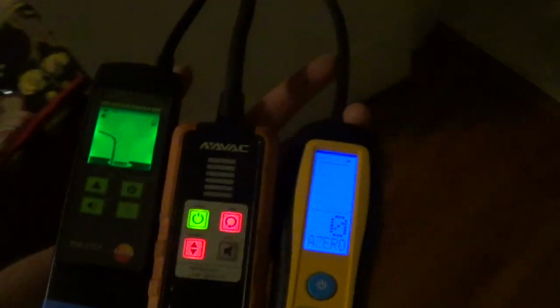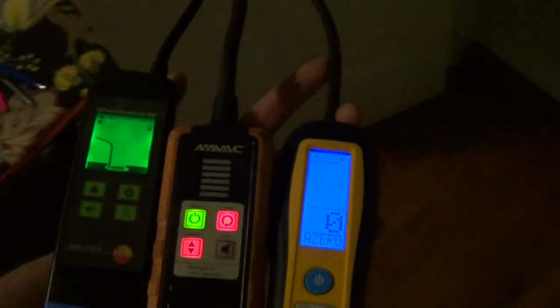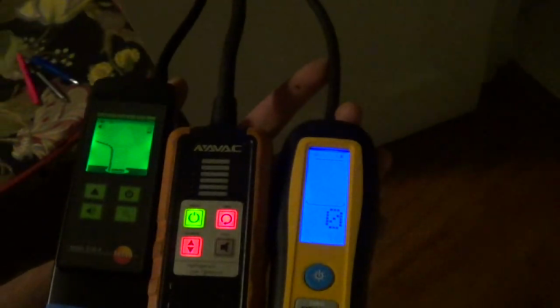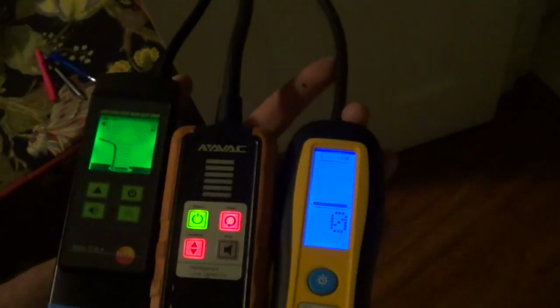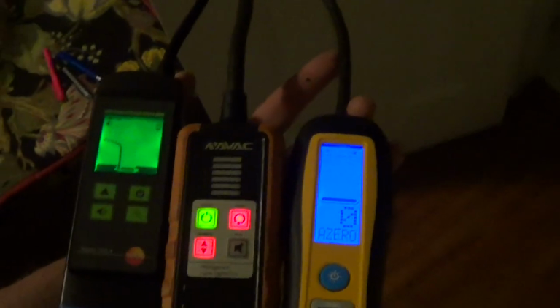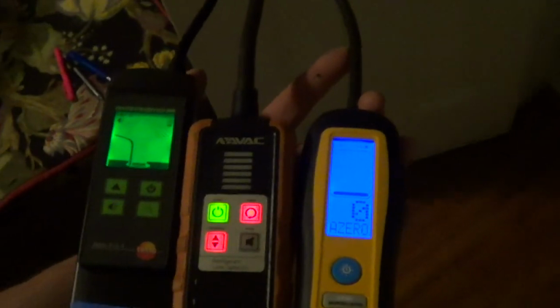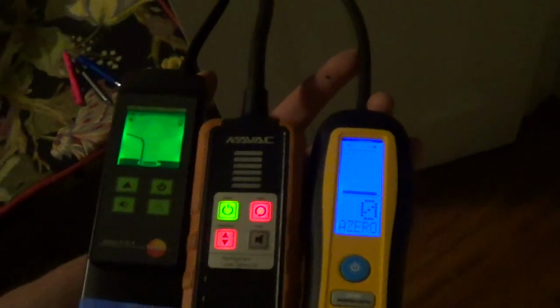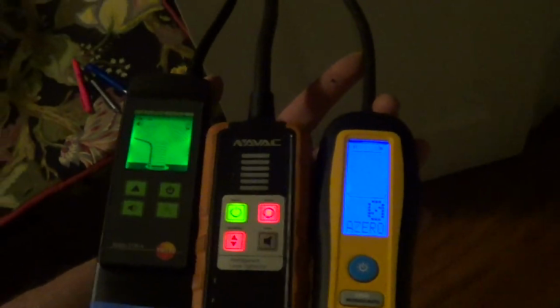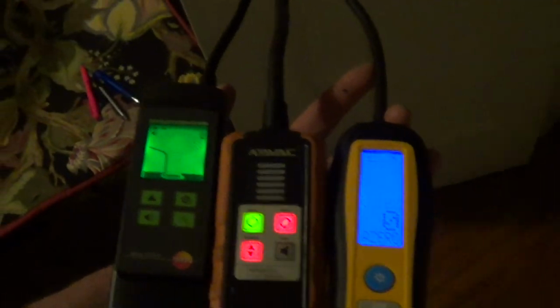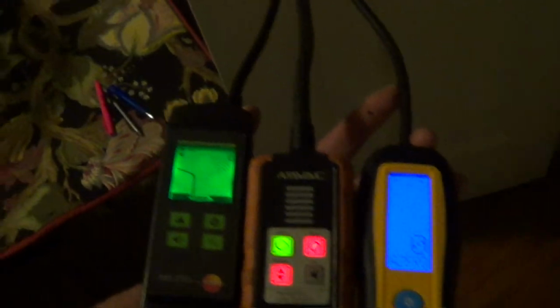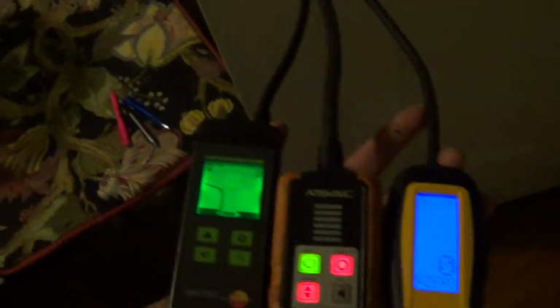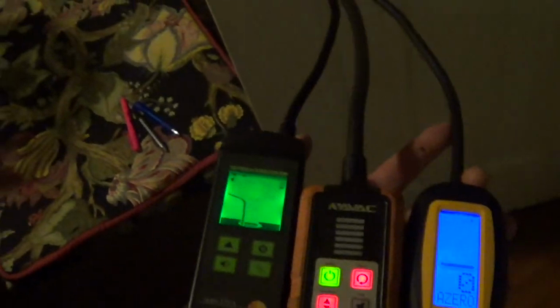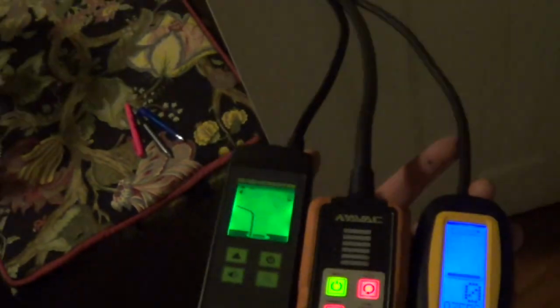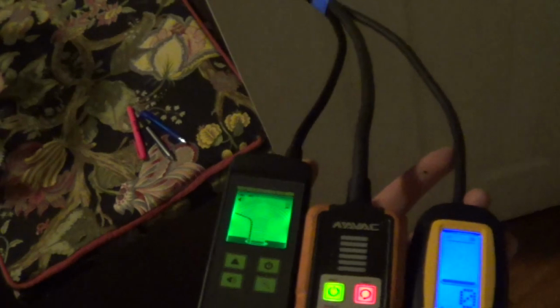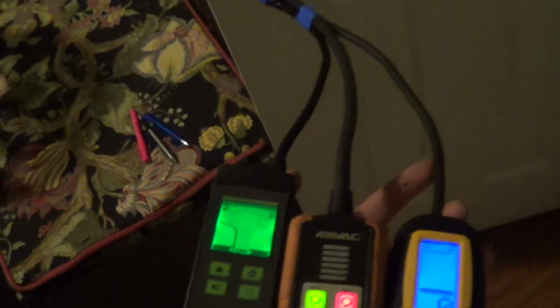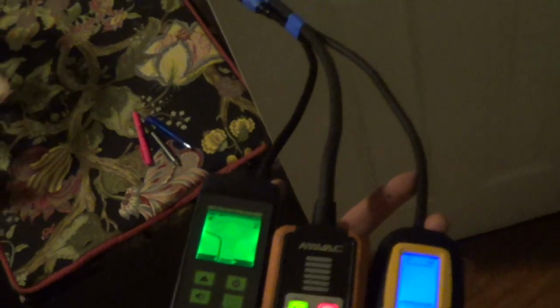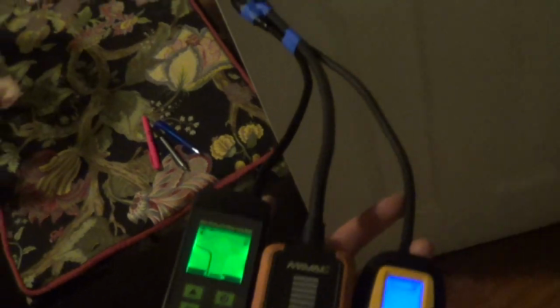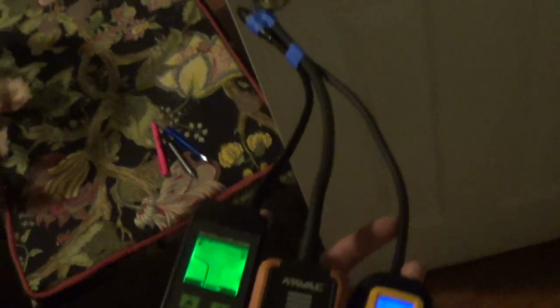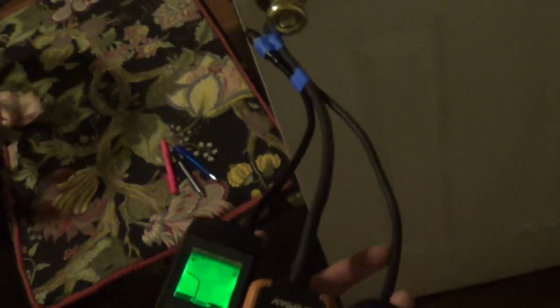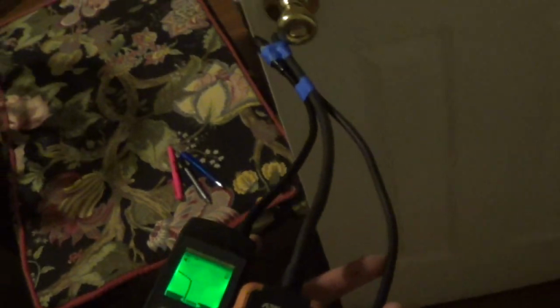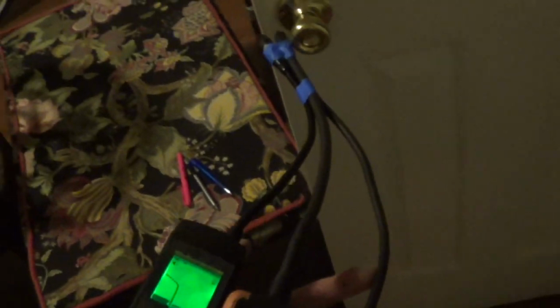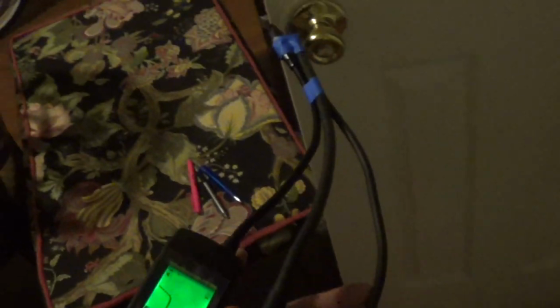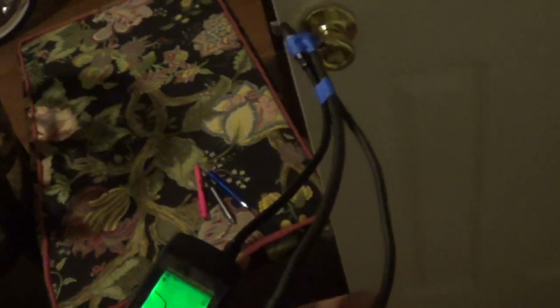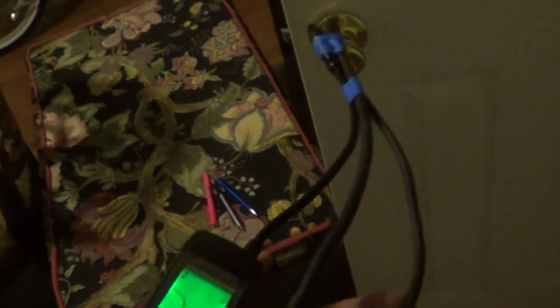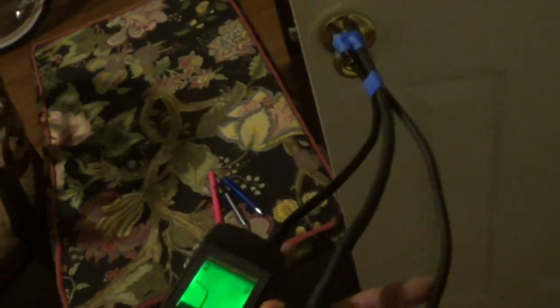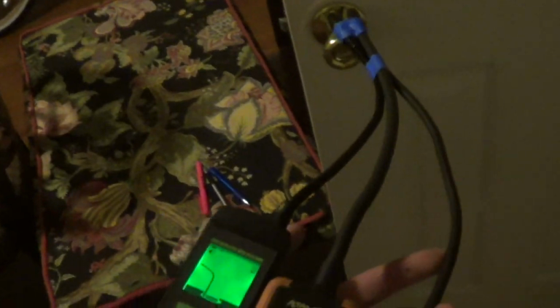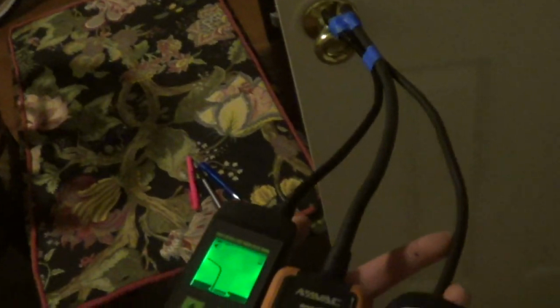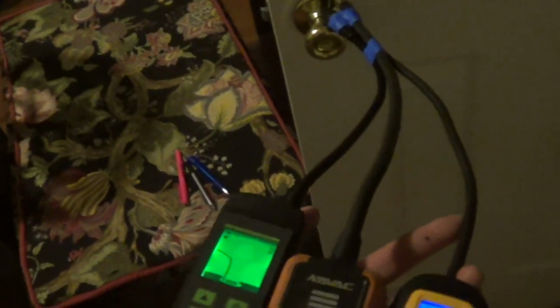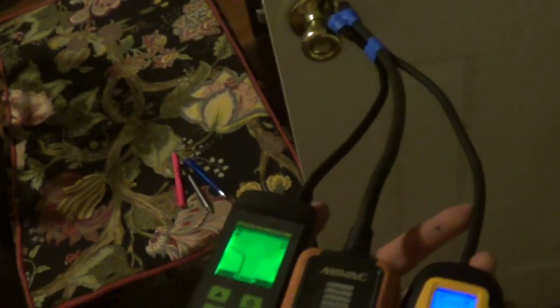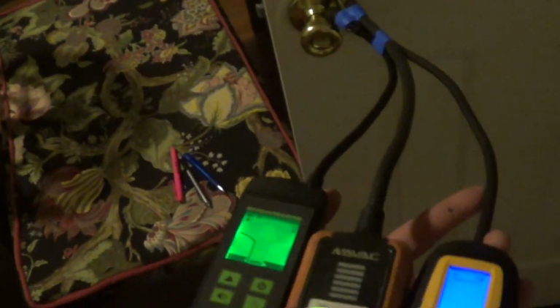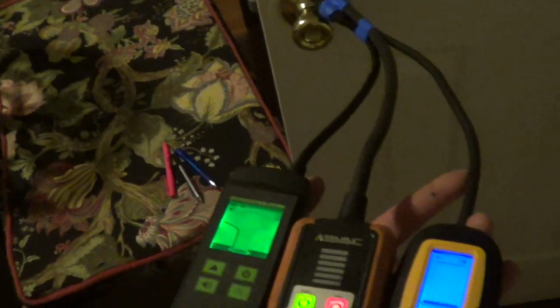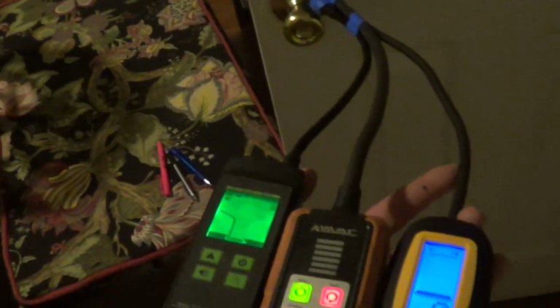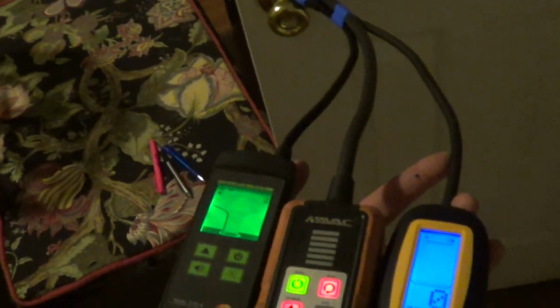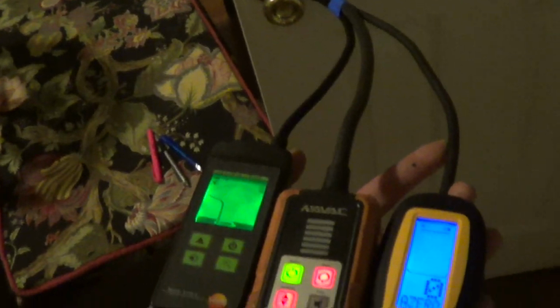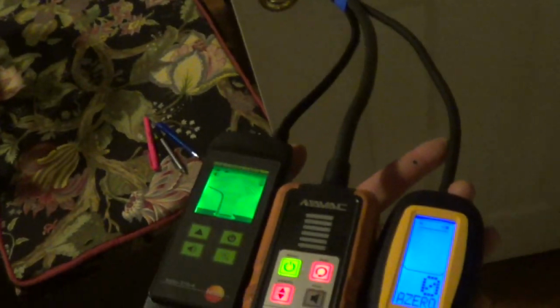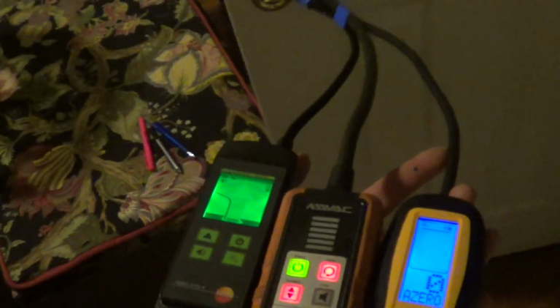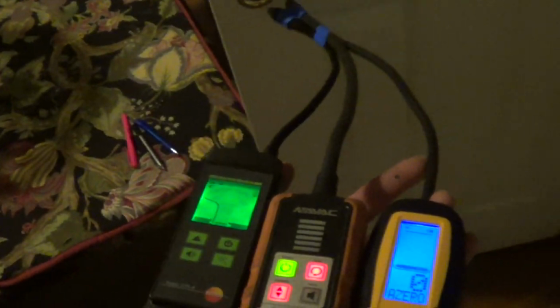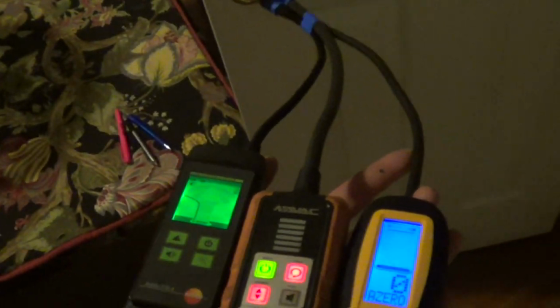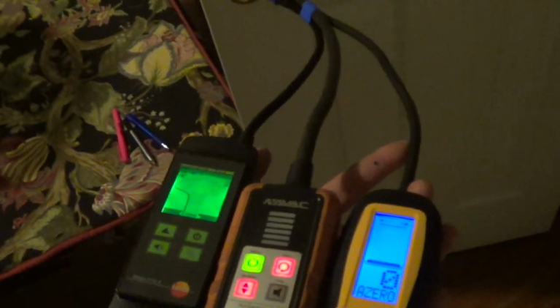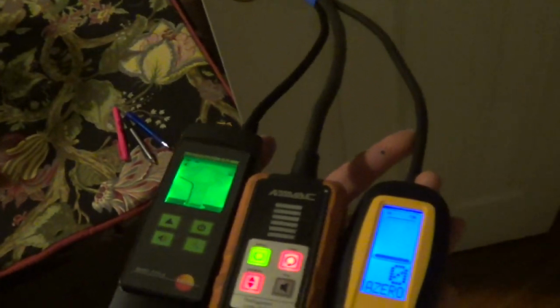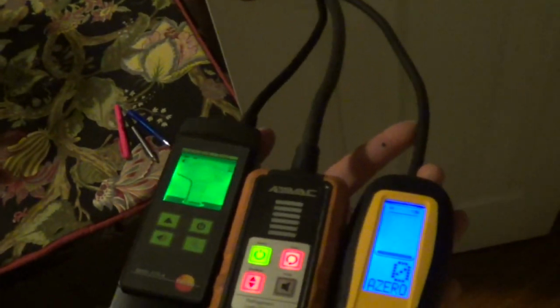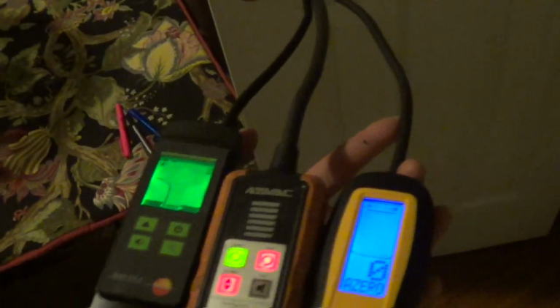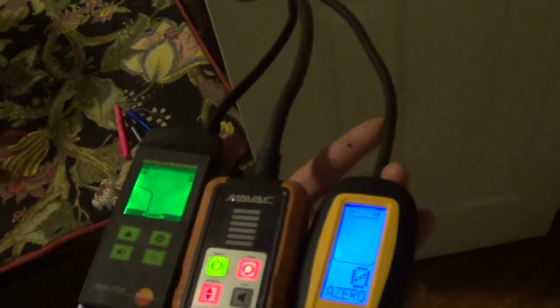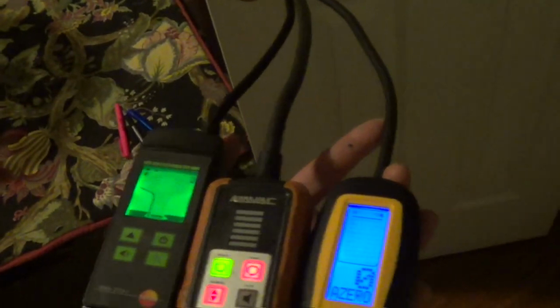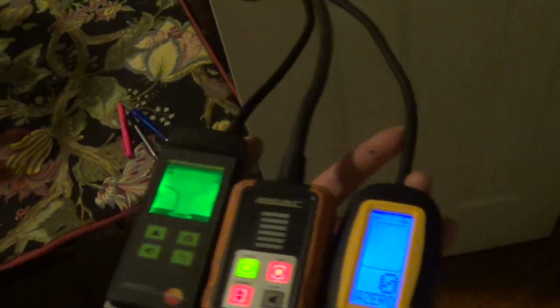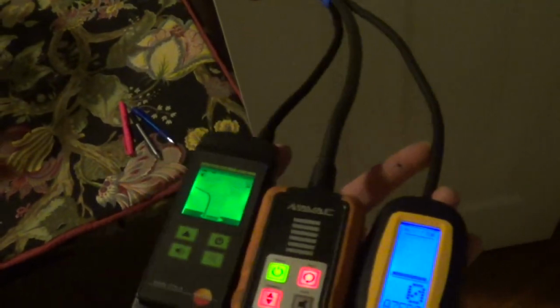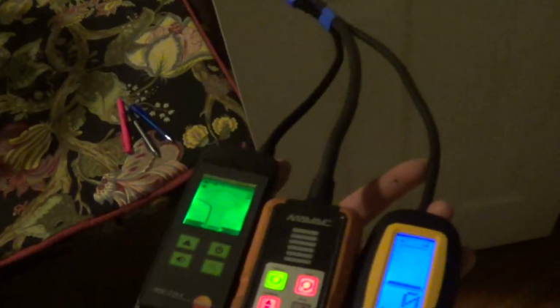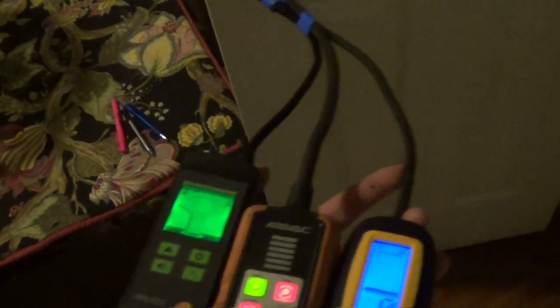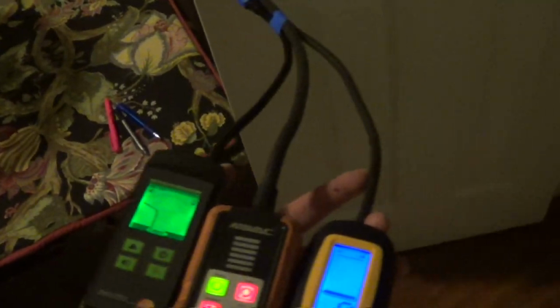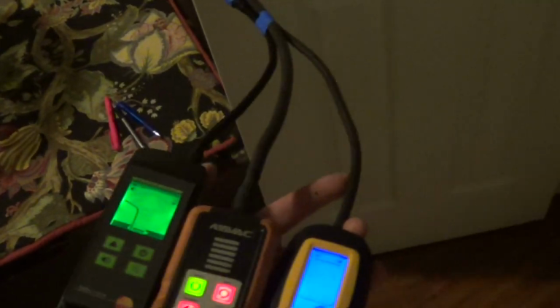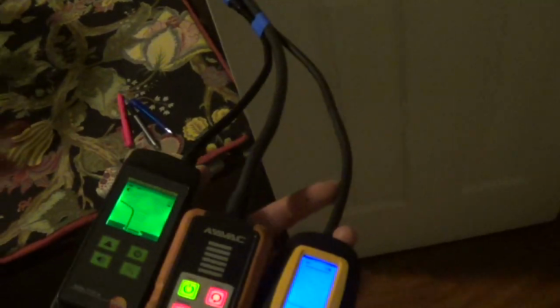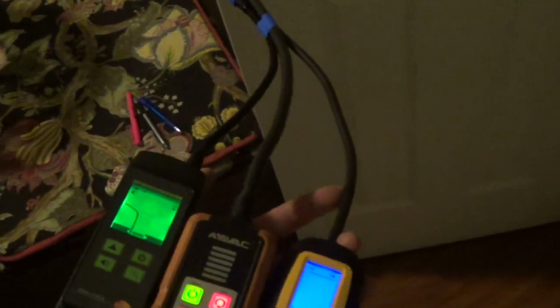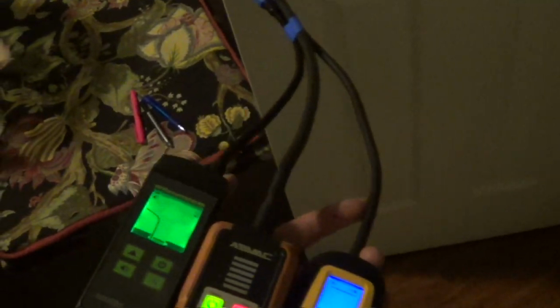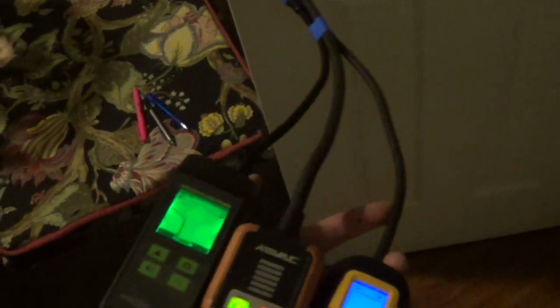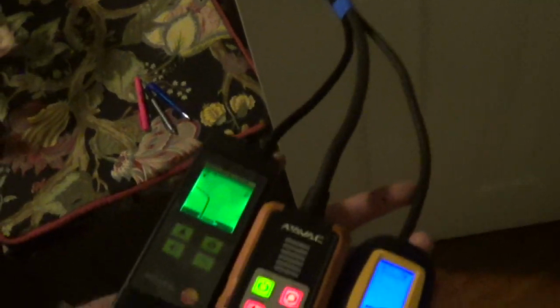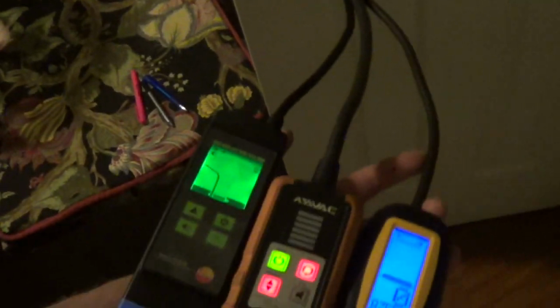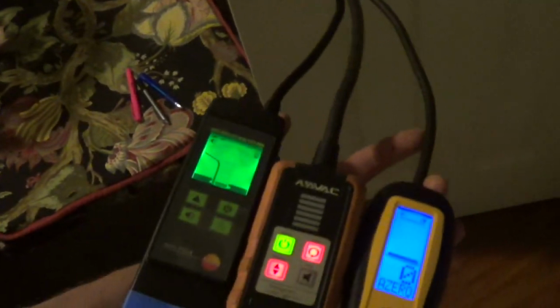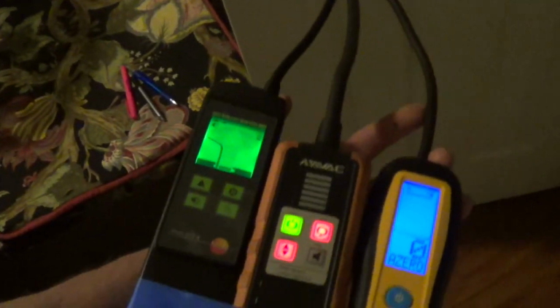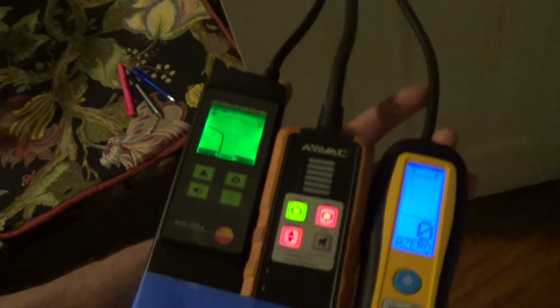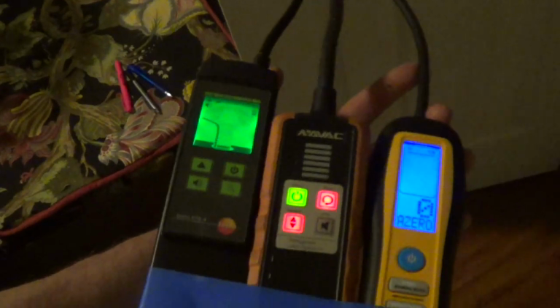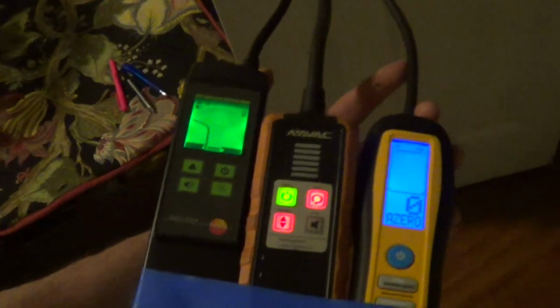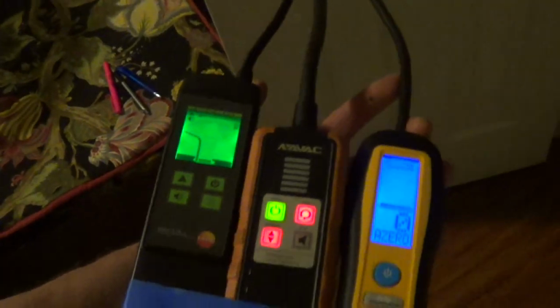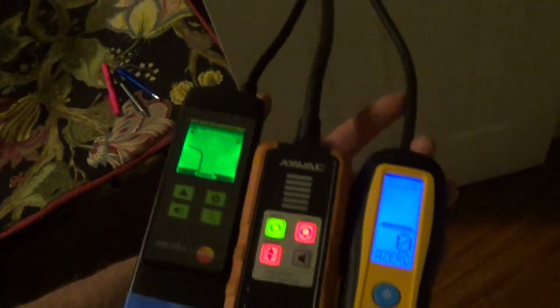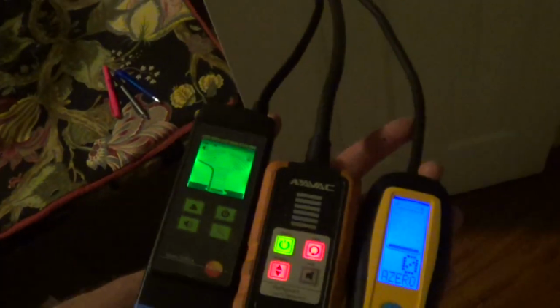Now you think, okay, I've got a Freon leak on this doorknob. Then you check it again and it mysteriously is gone.